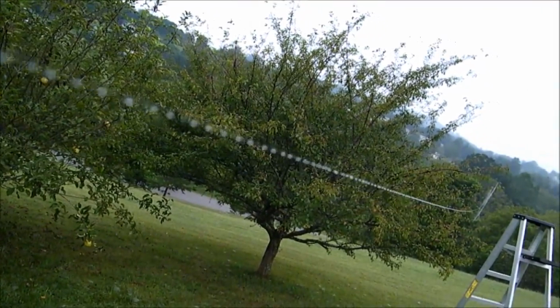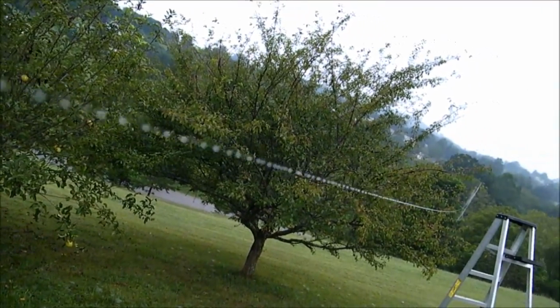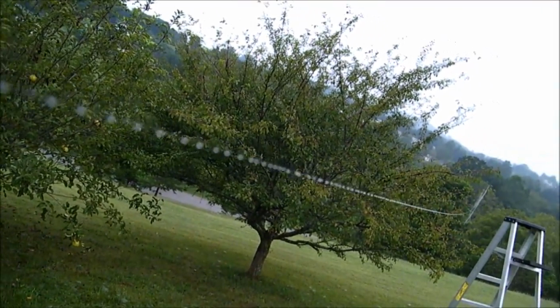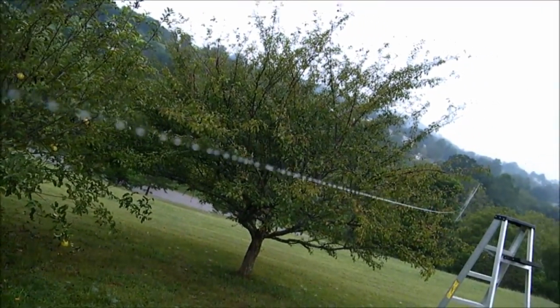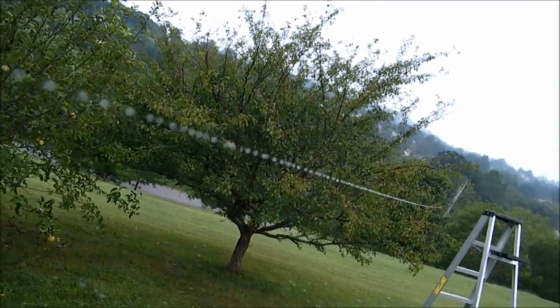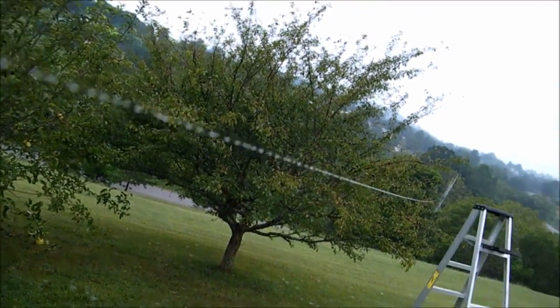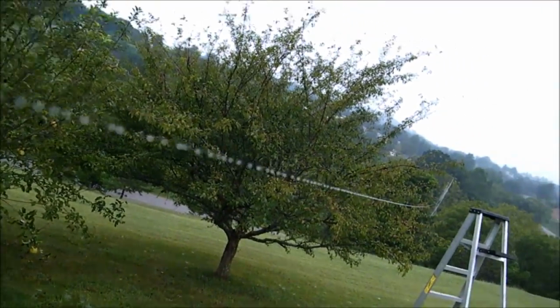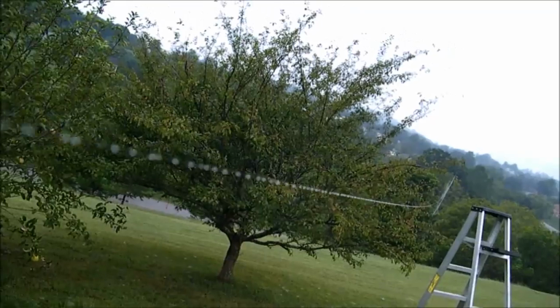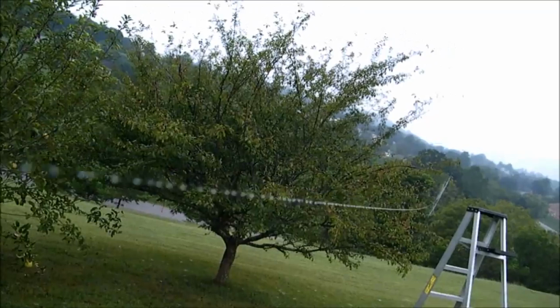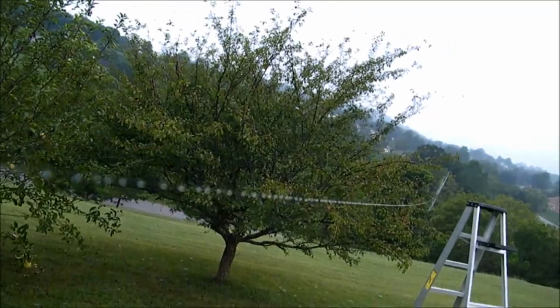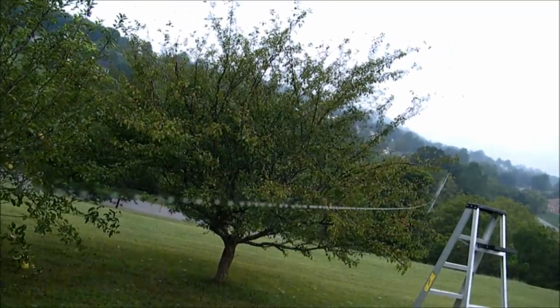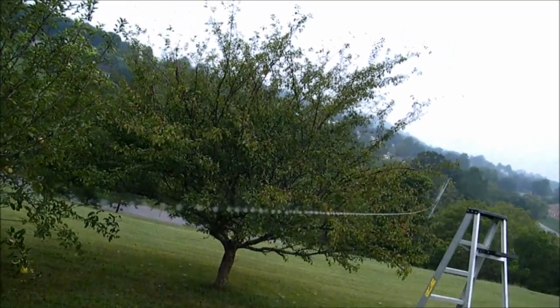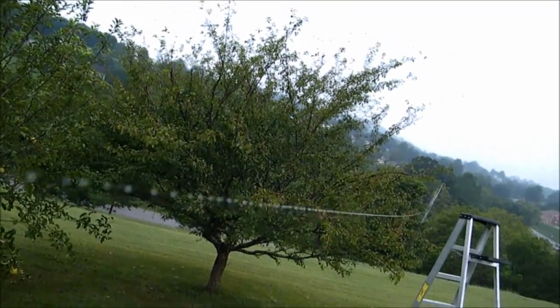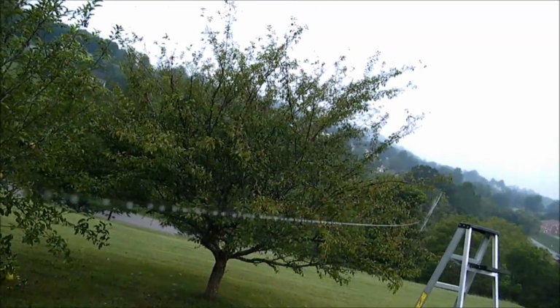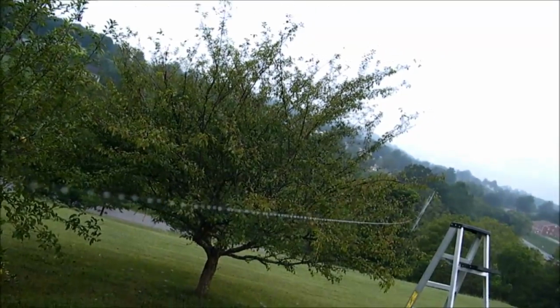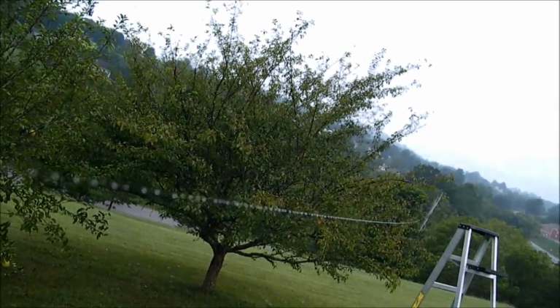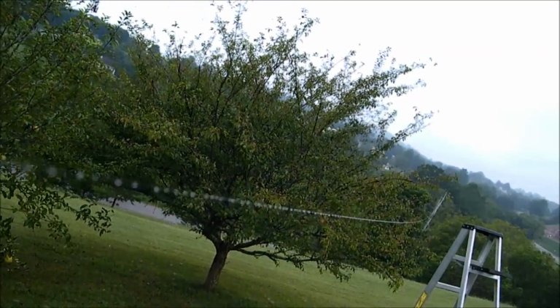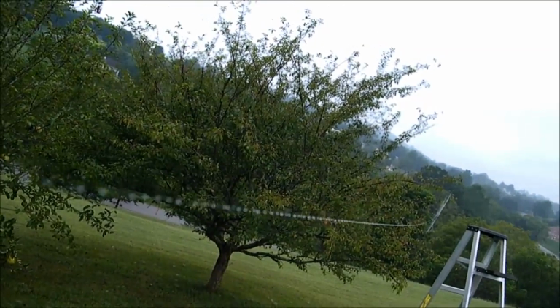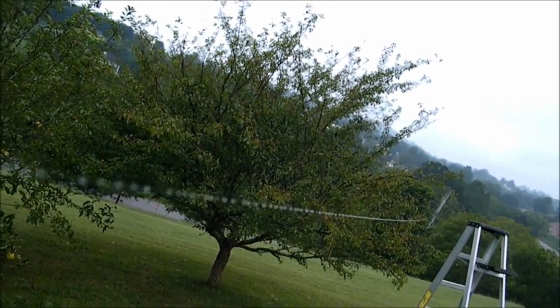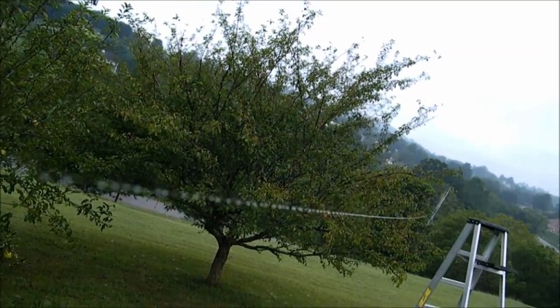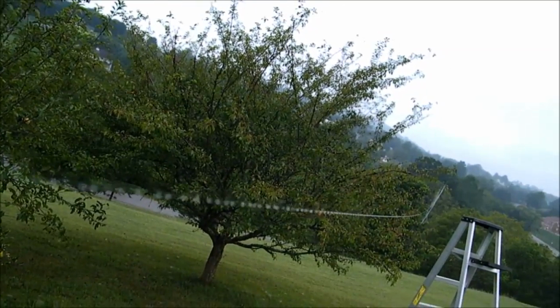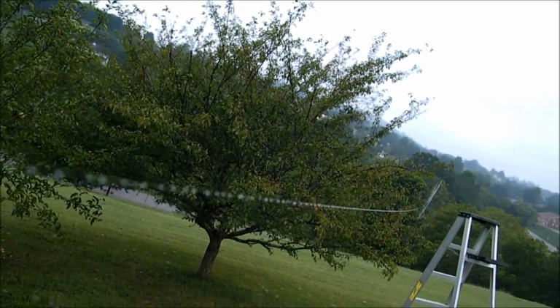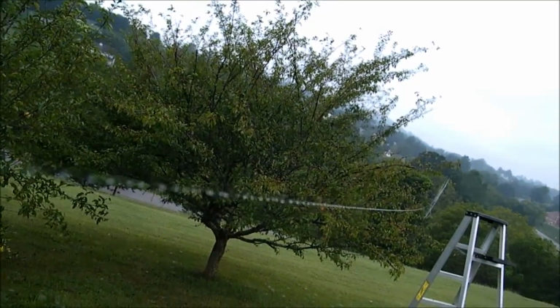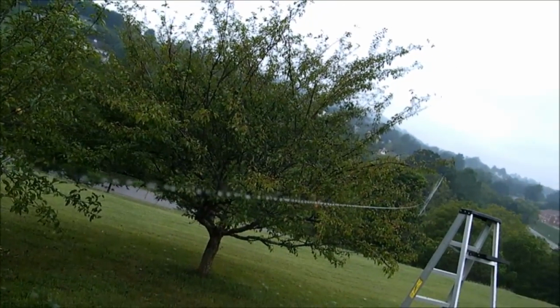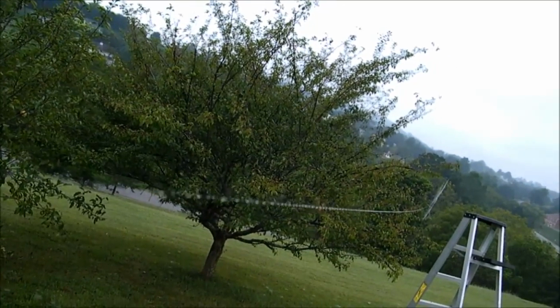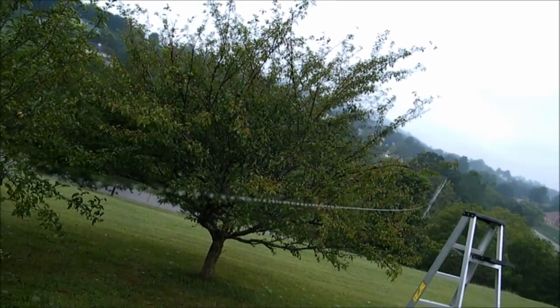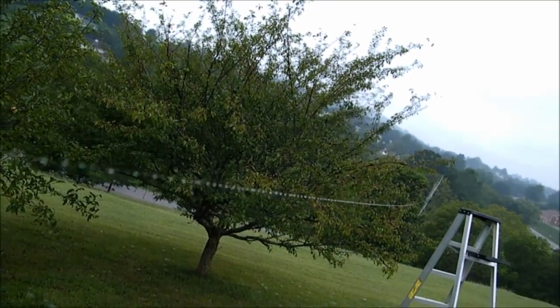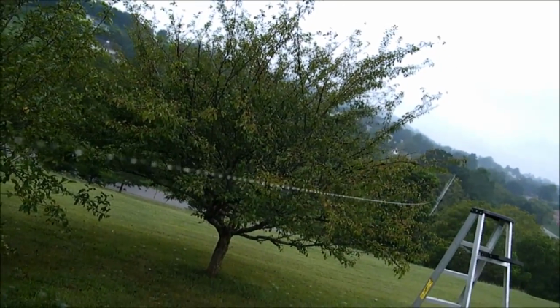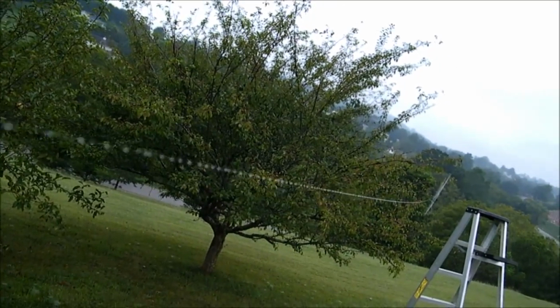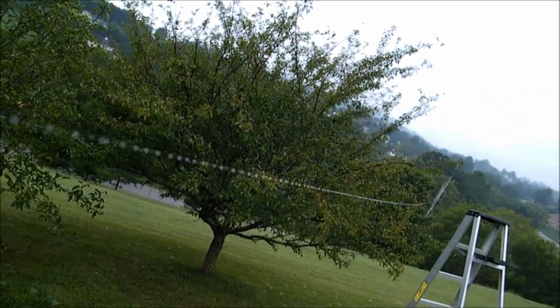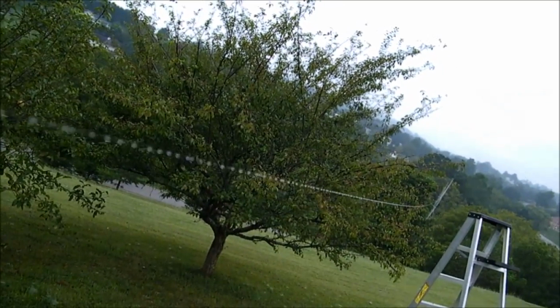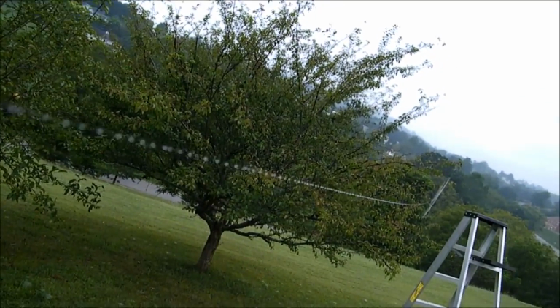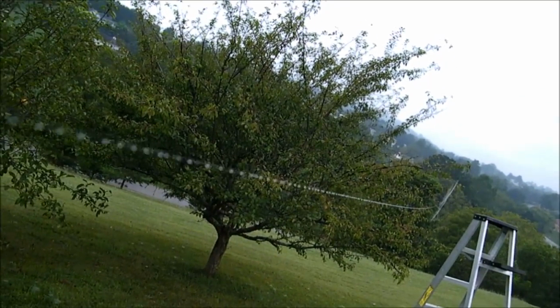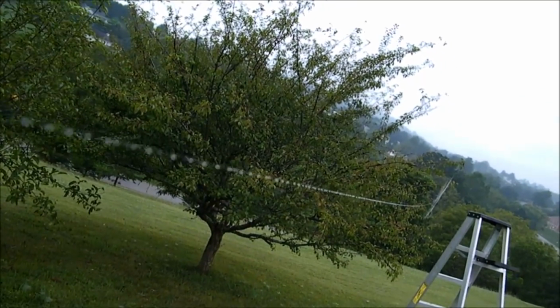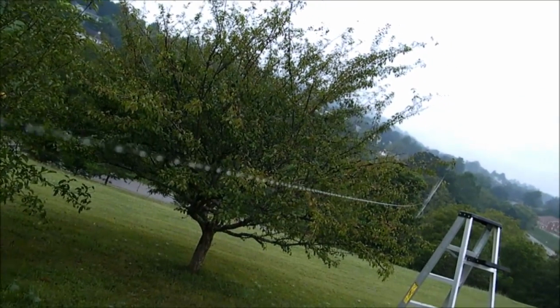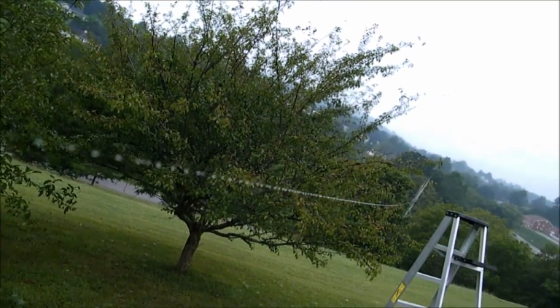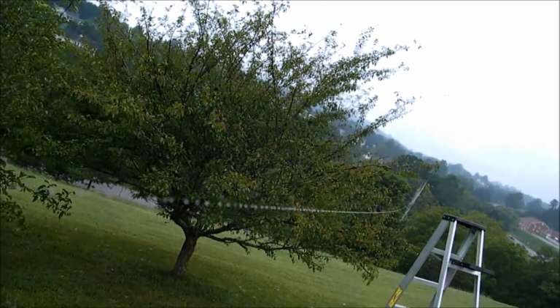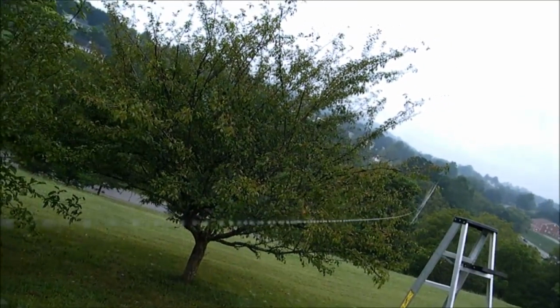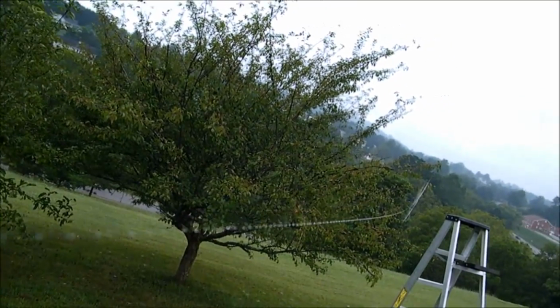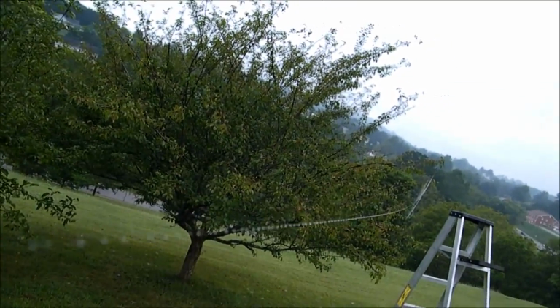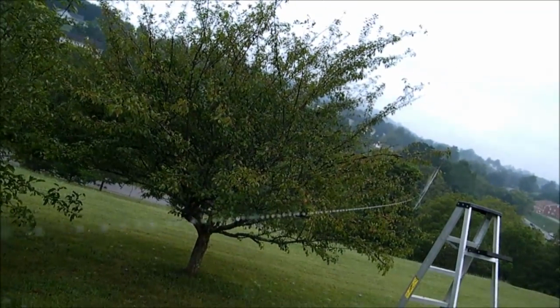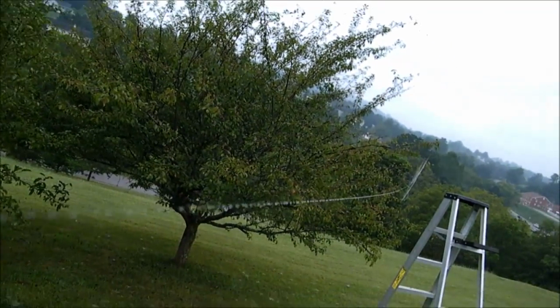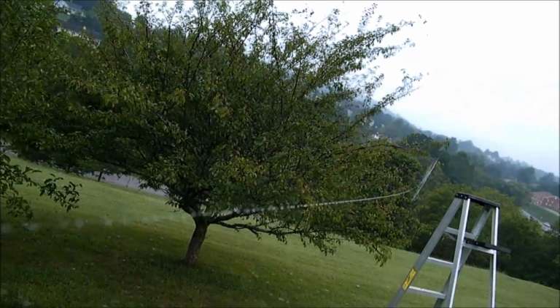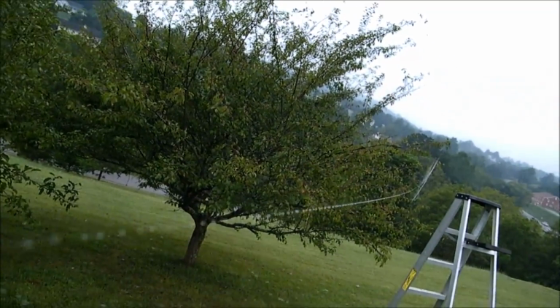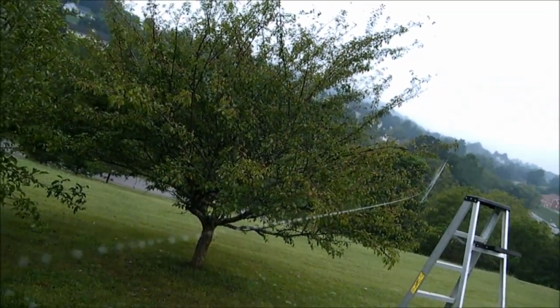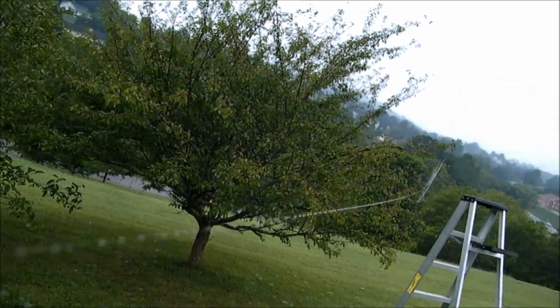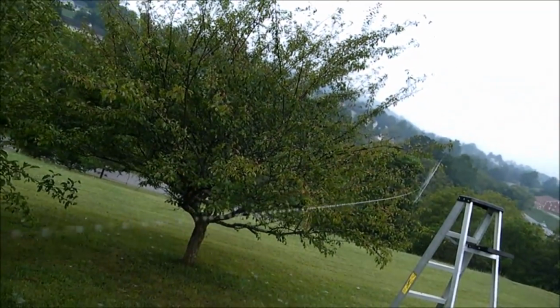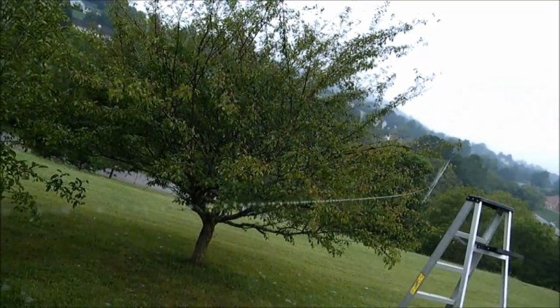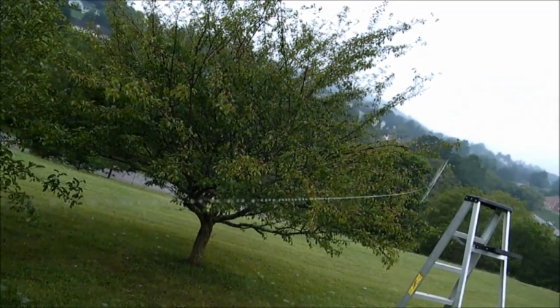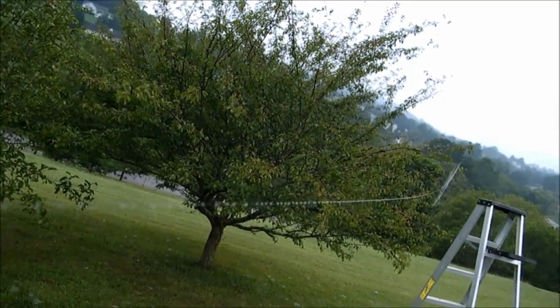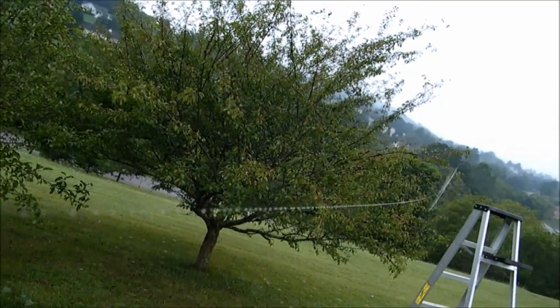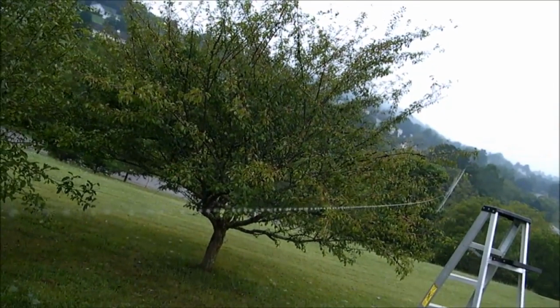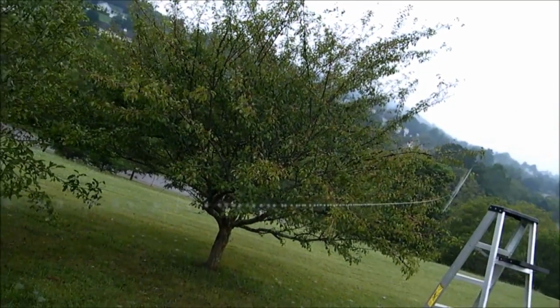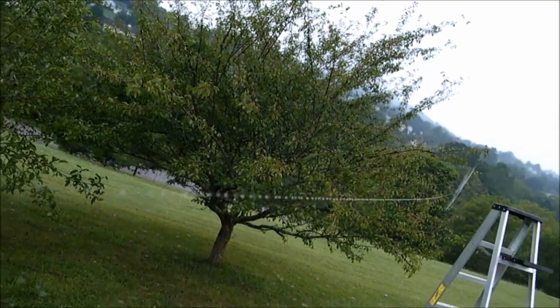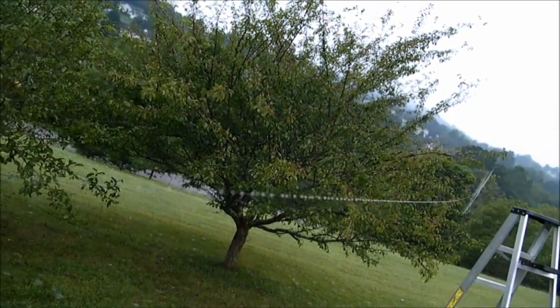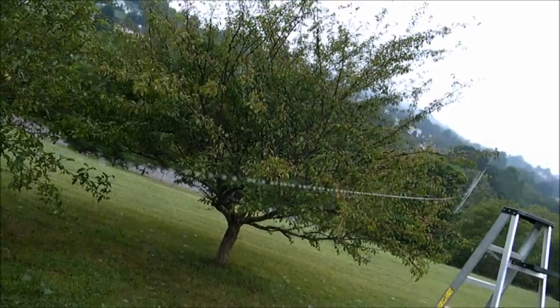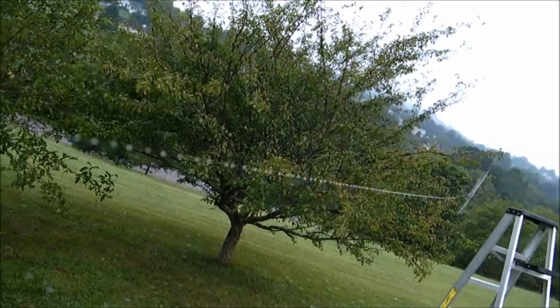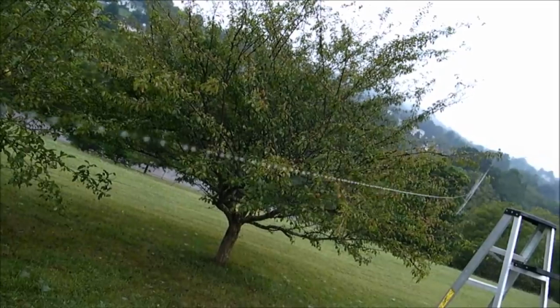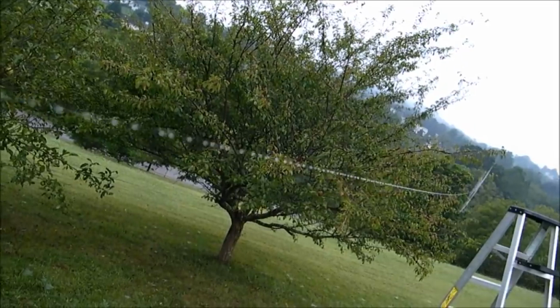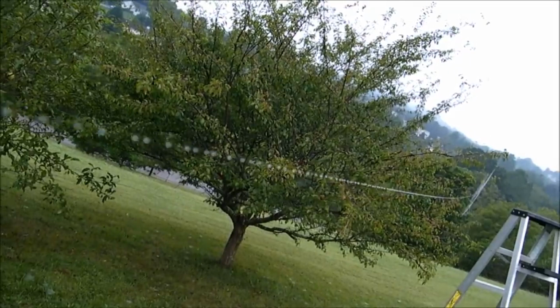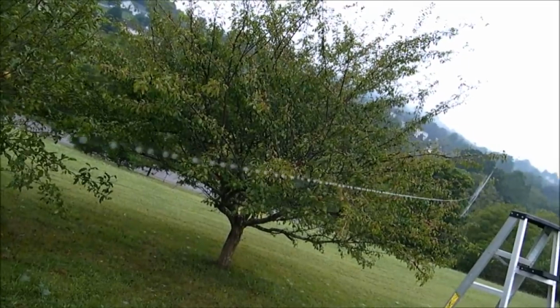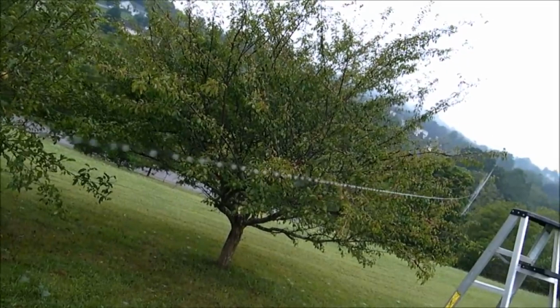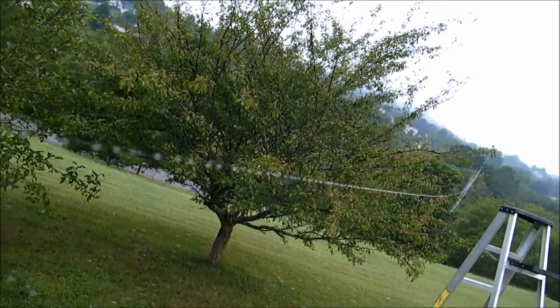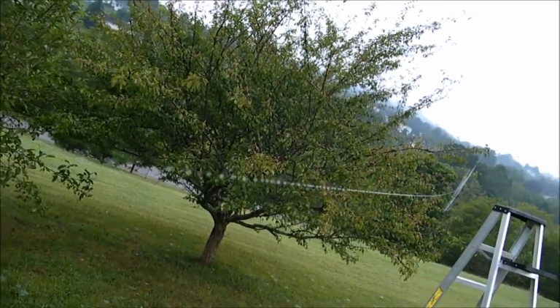If I go back, get up there to that tree over there, it goes all the way across 30 feet.